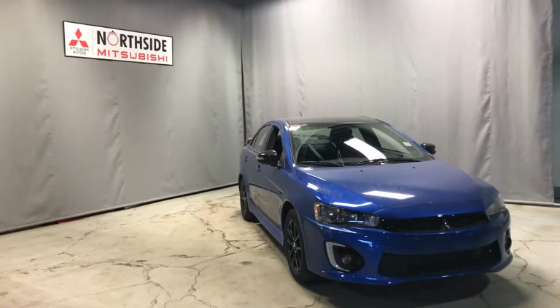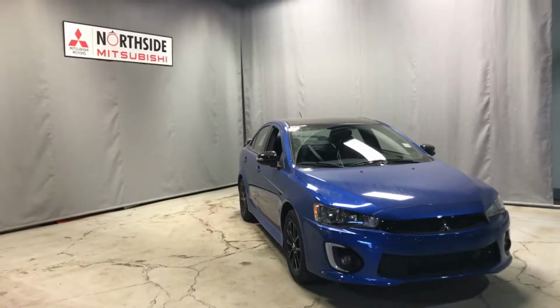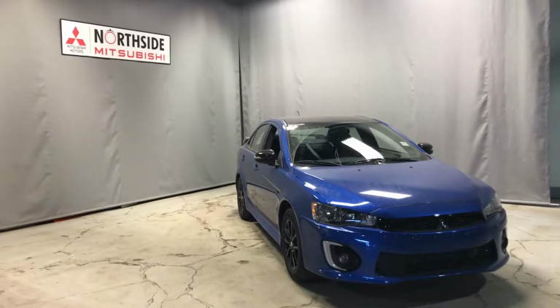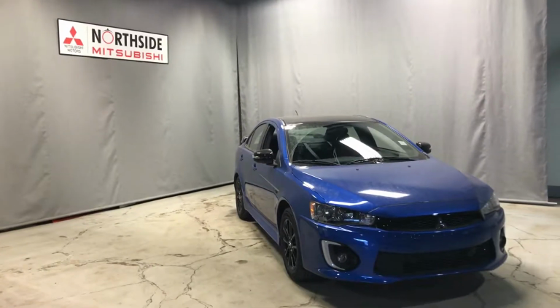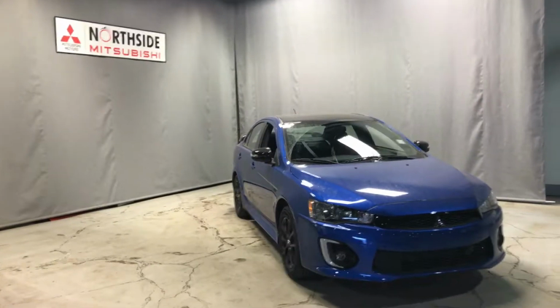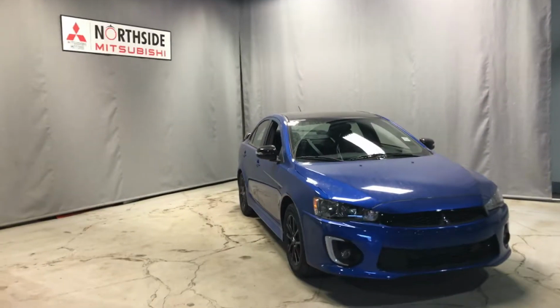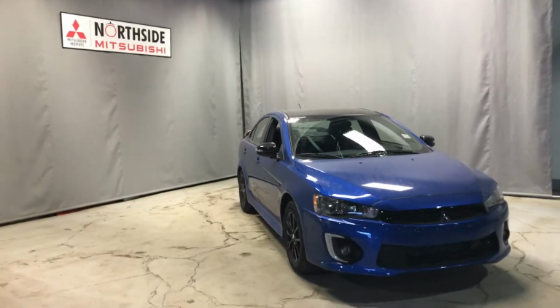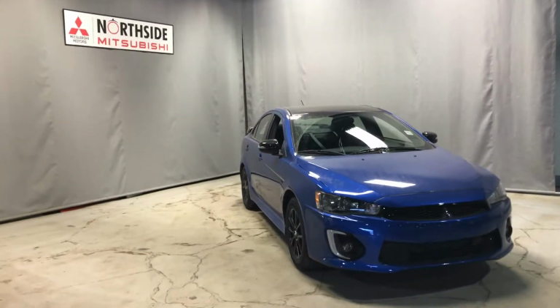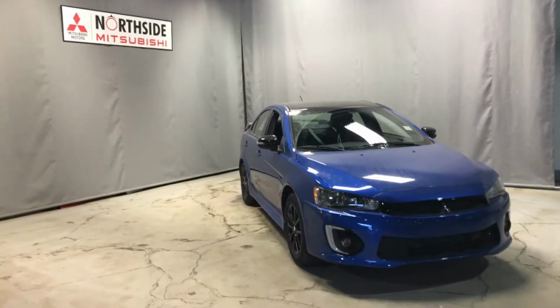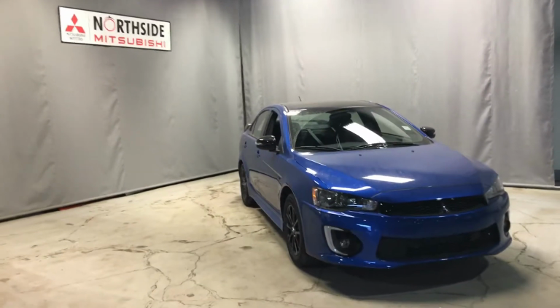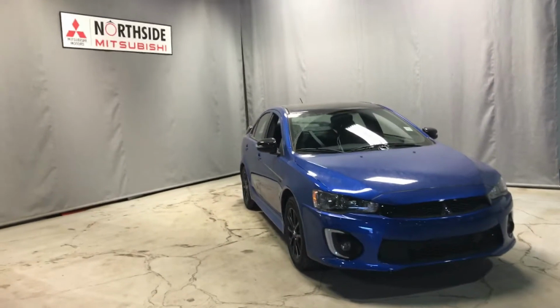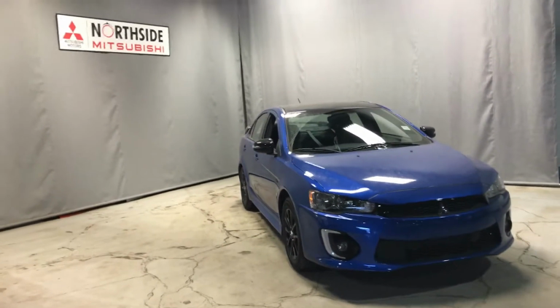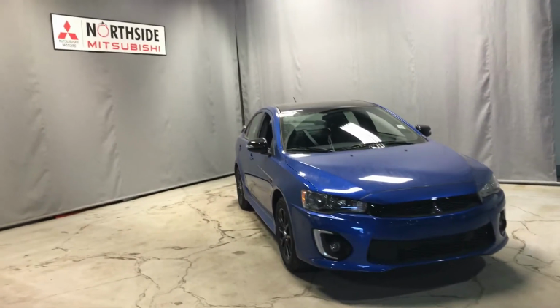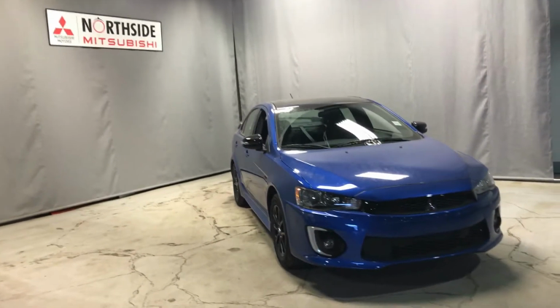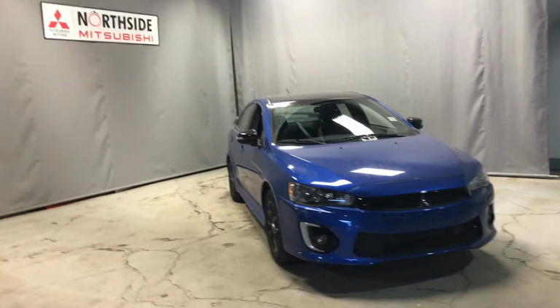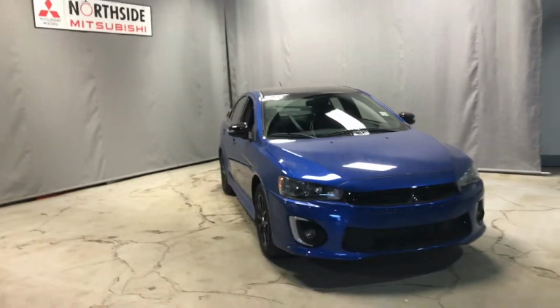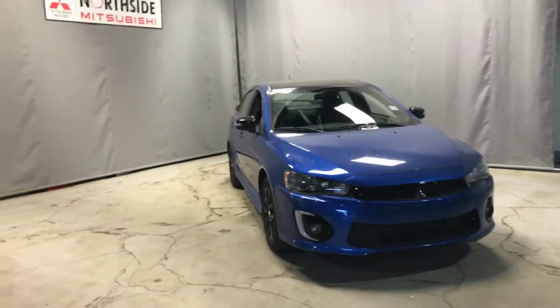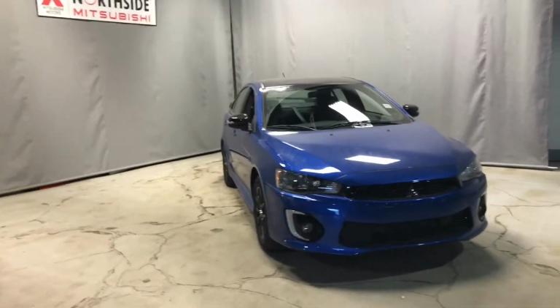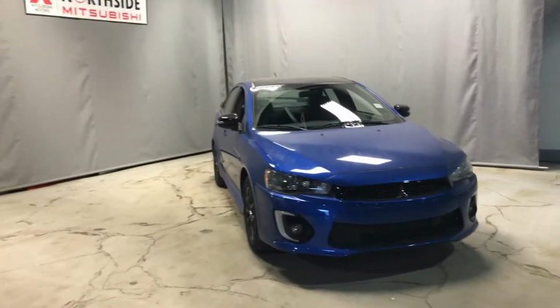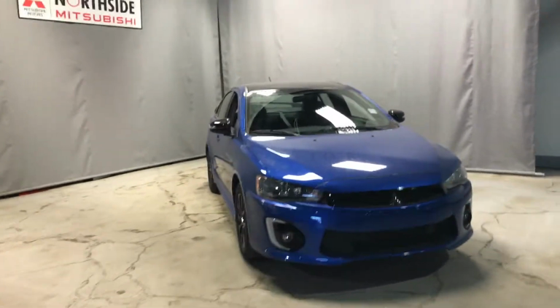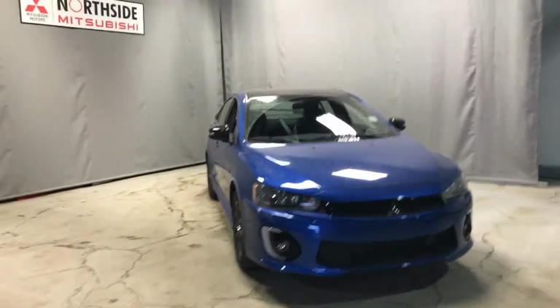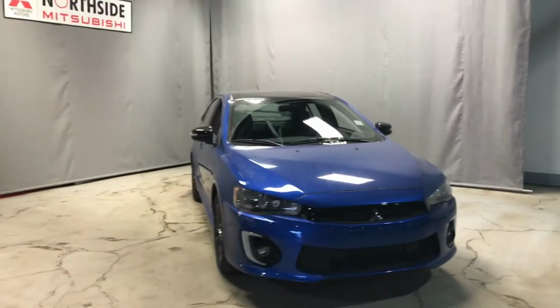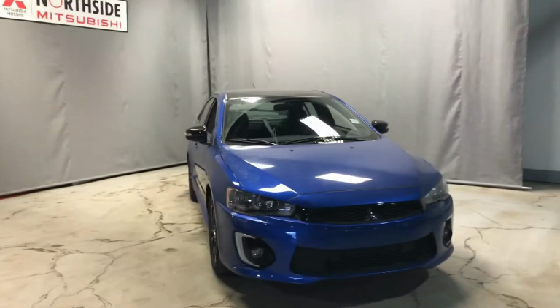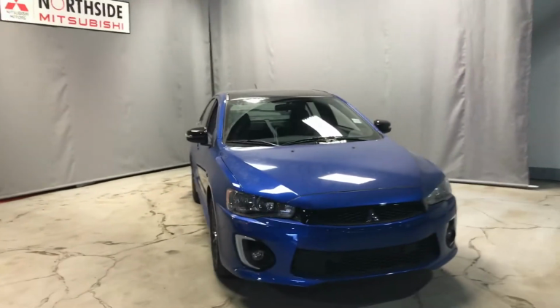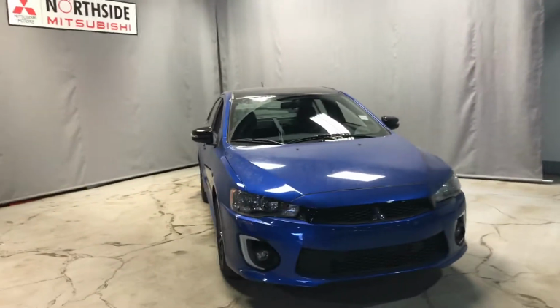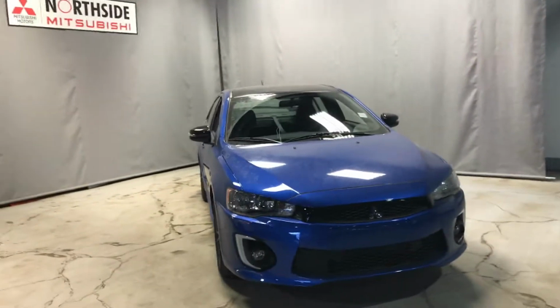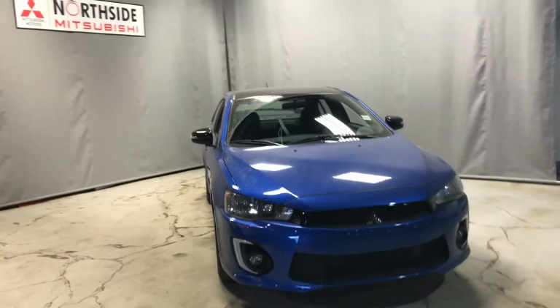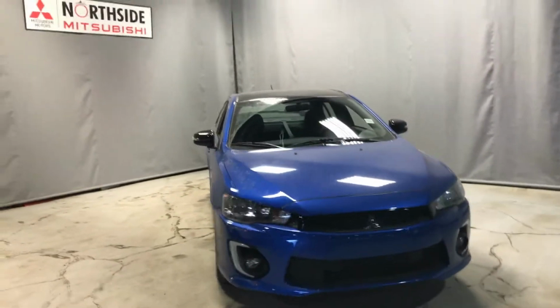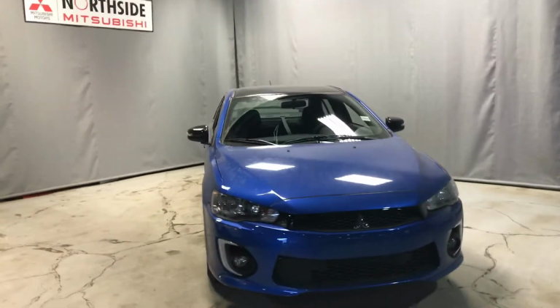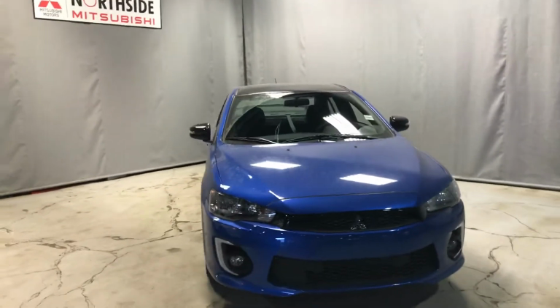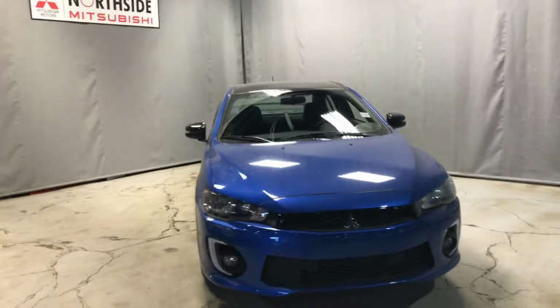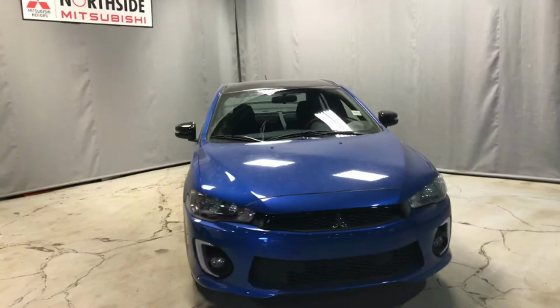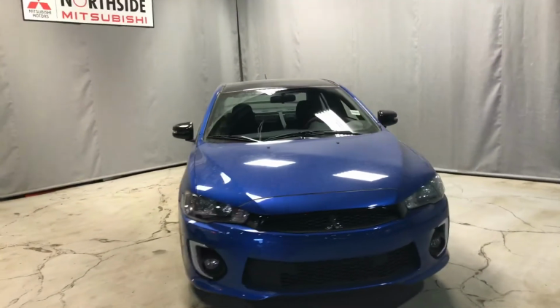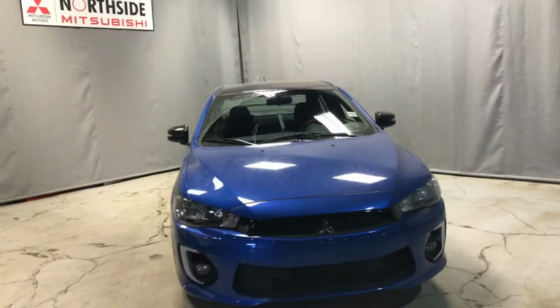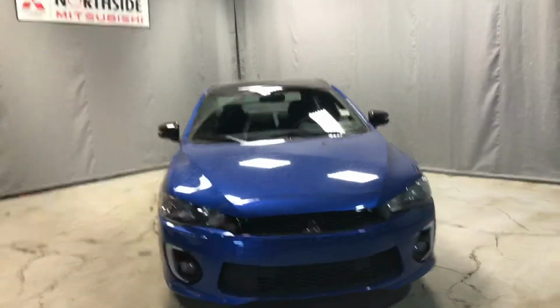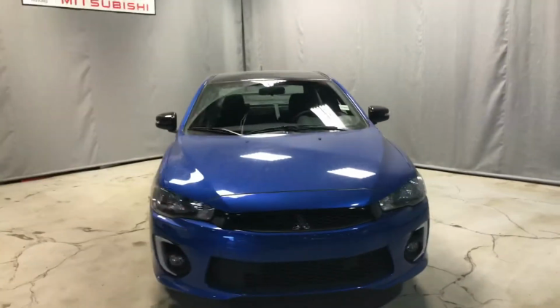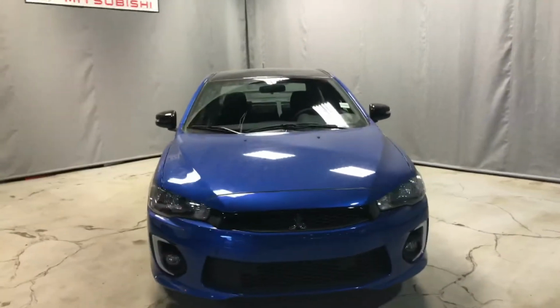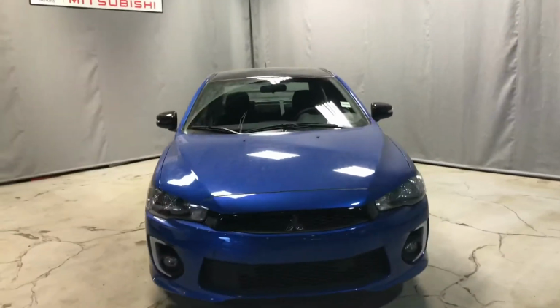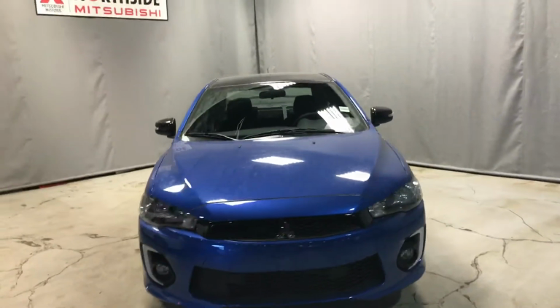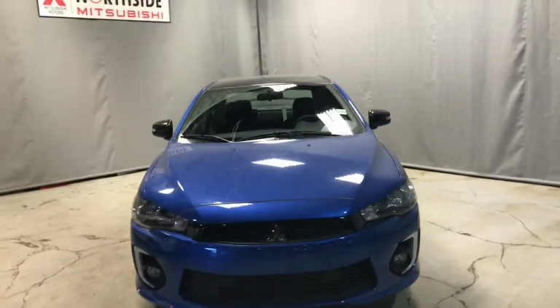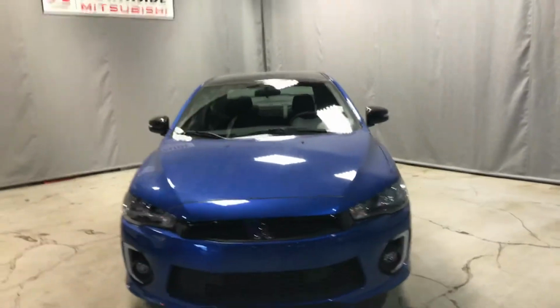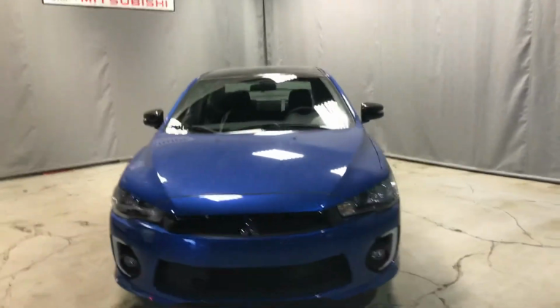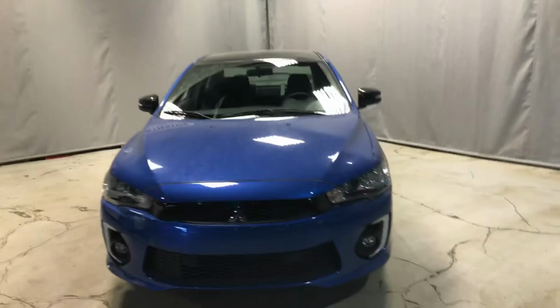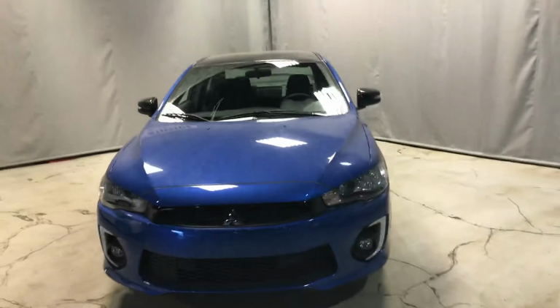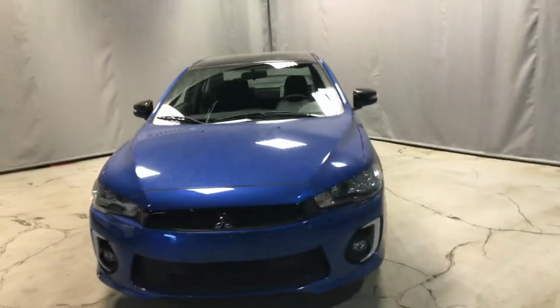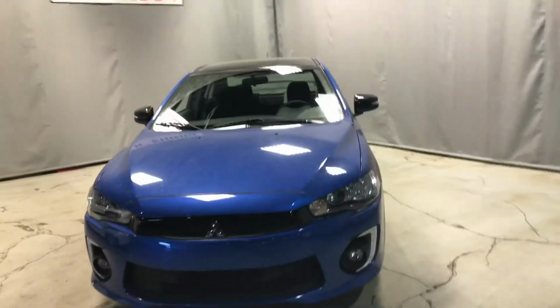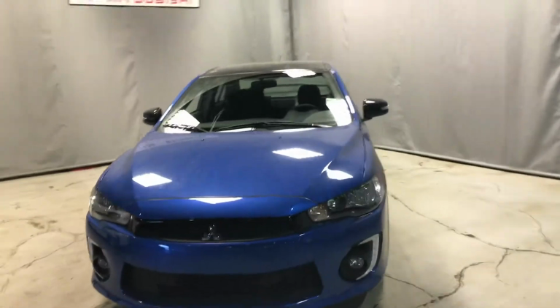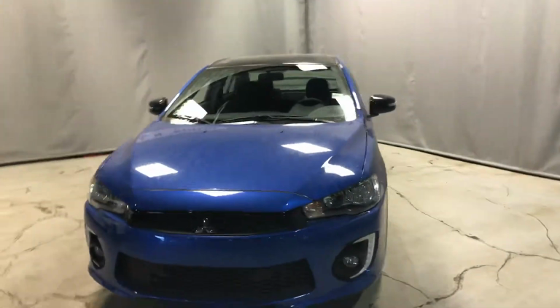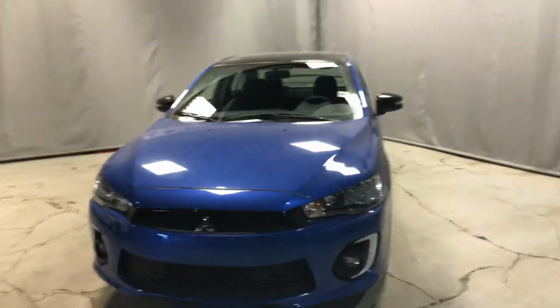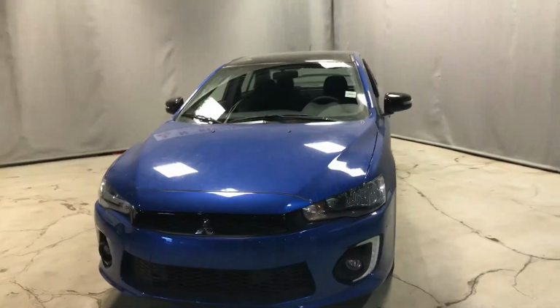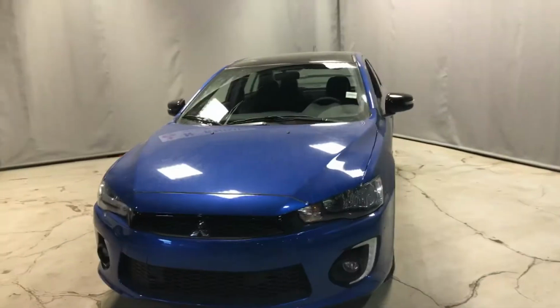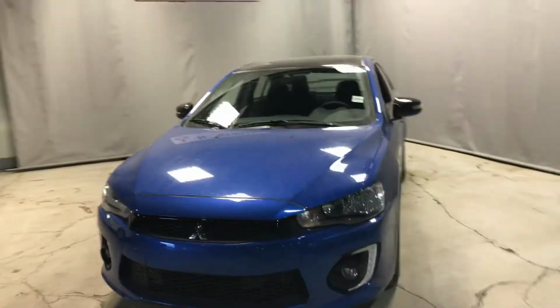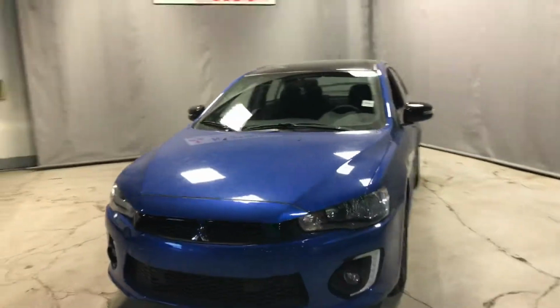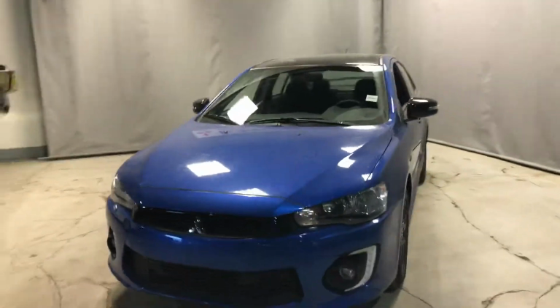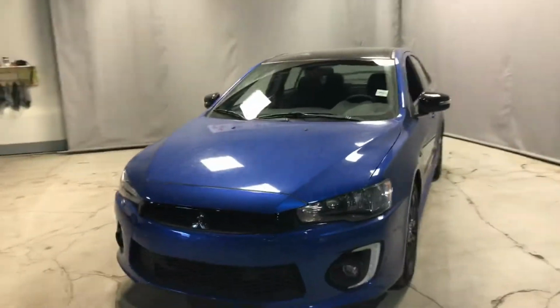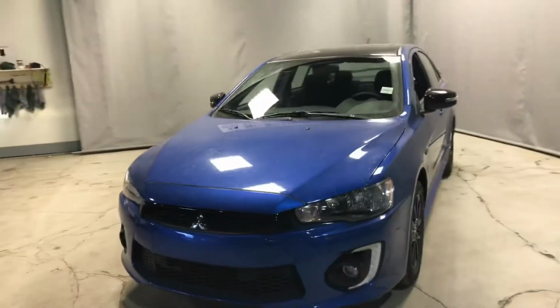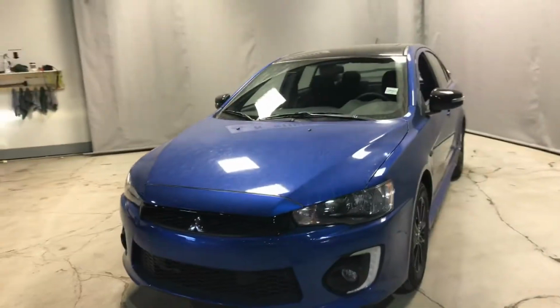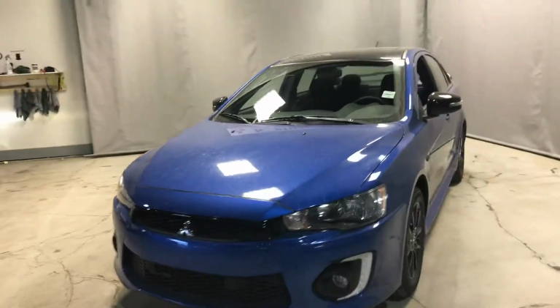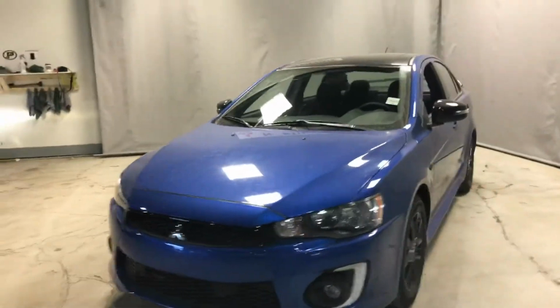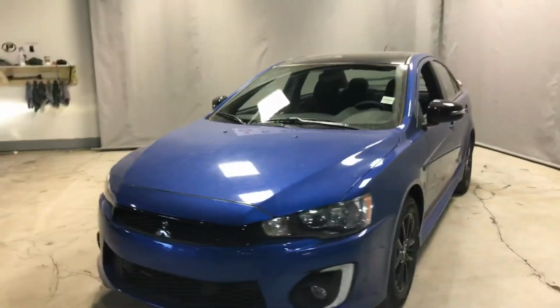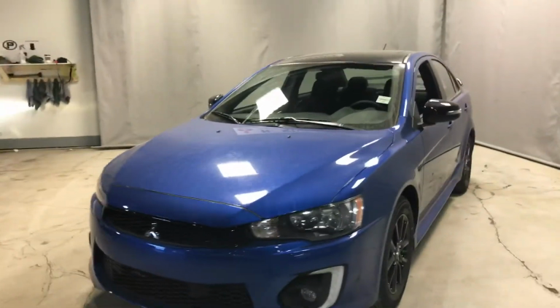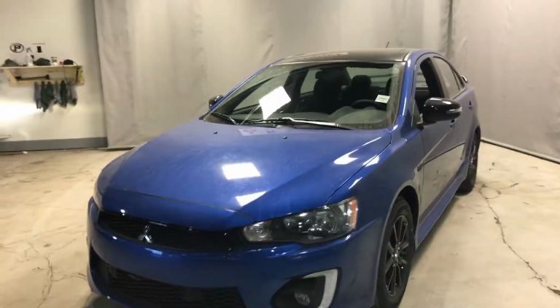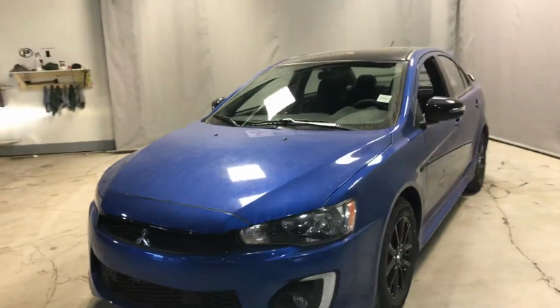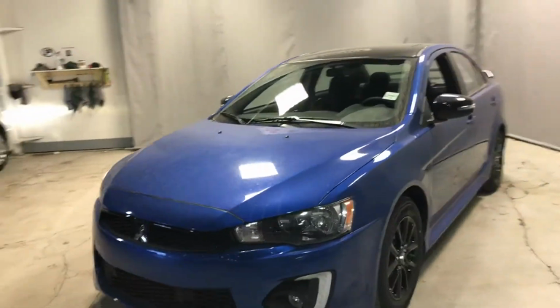Hey Hudson, this is Dyne from Northside Mitsubishi. Here in front of us today we have the Lancer Anniversary Edition in a beautiful octane blue.